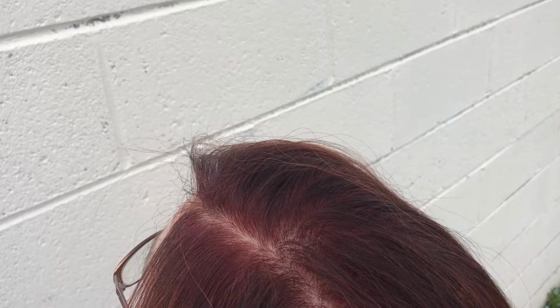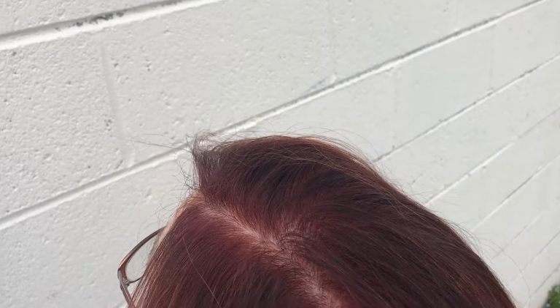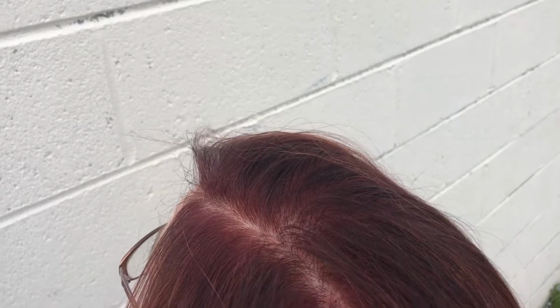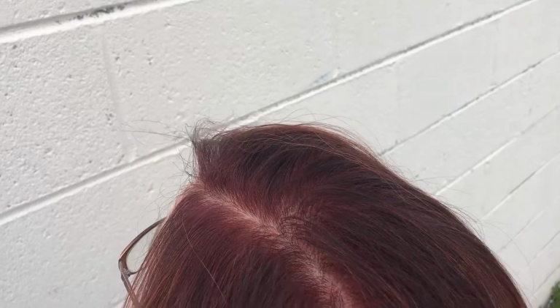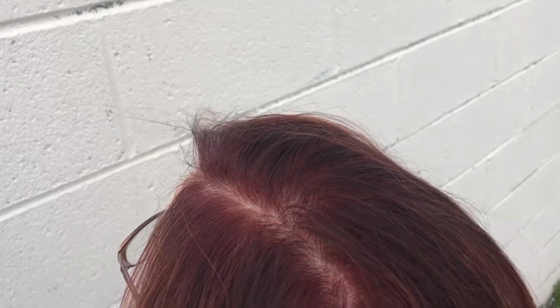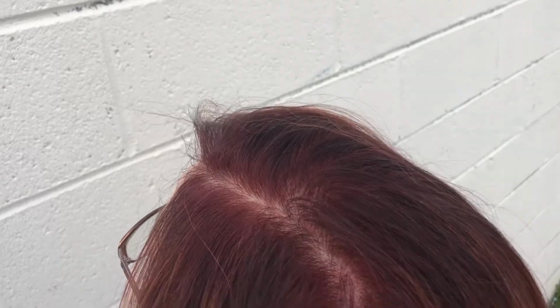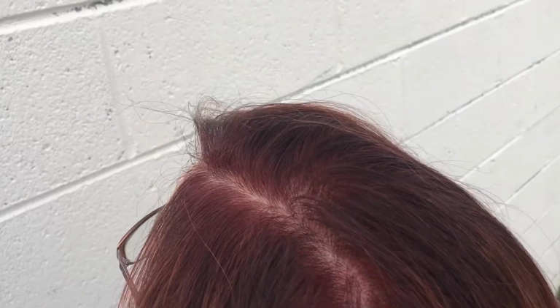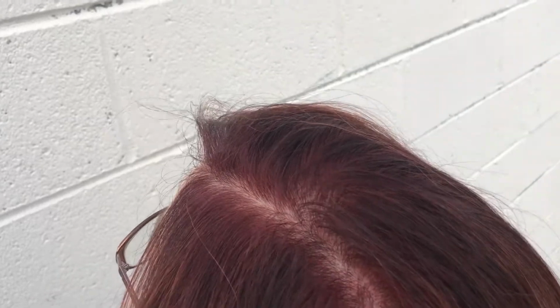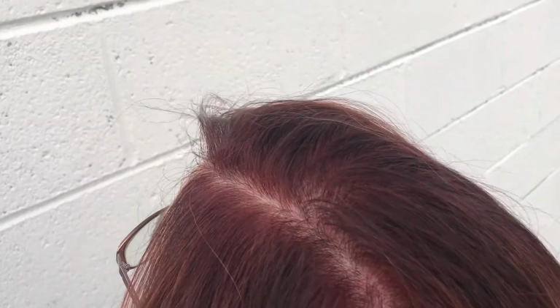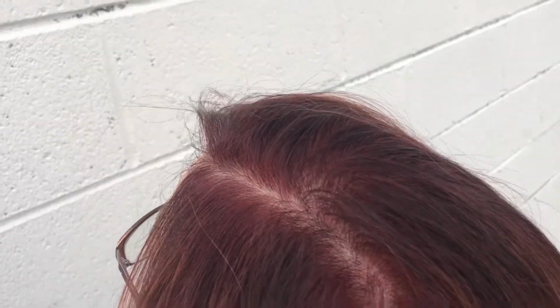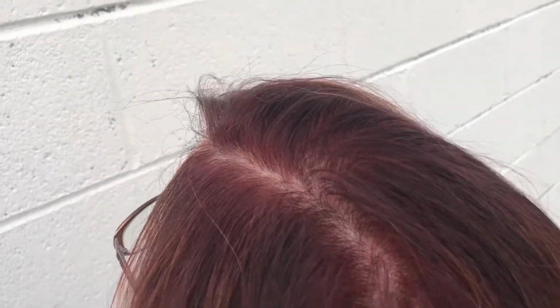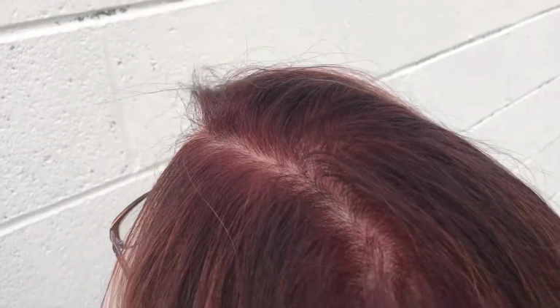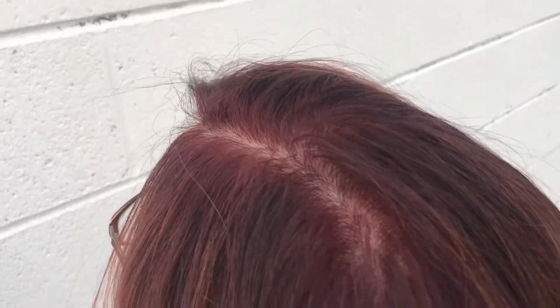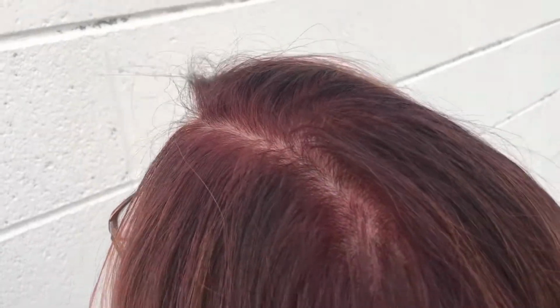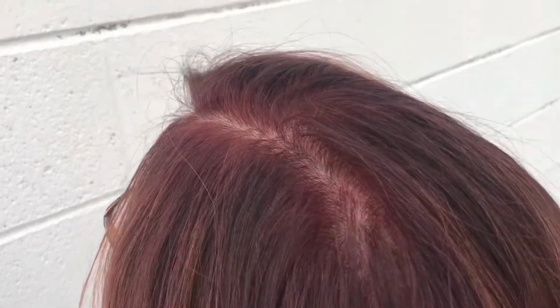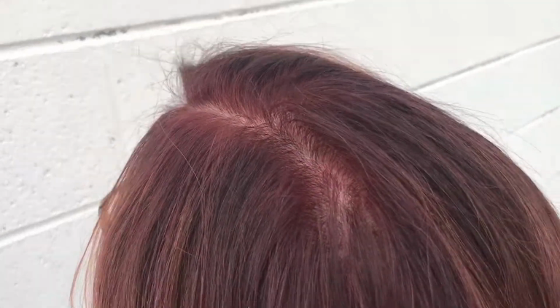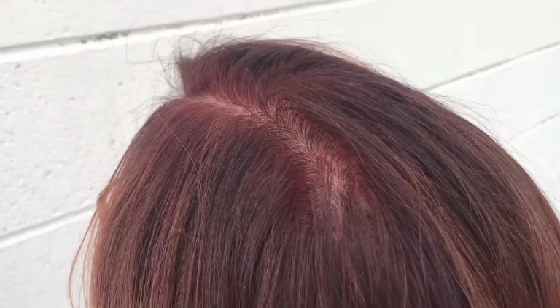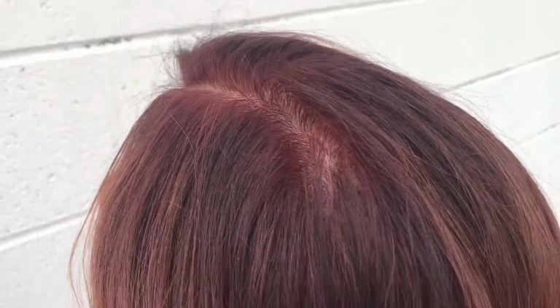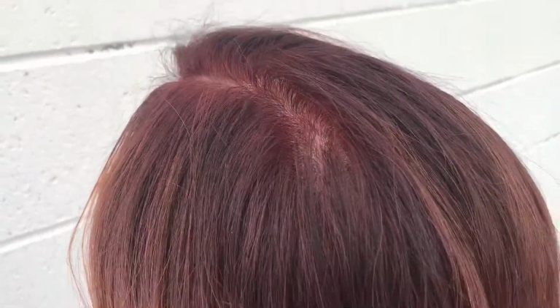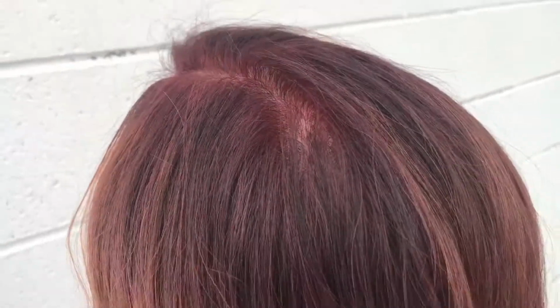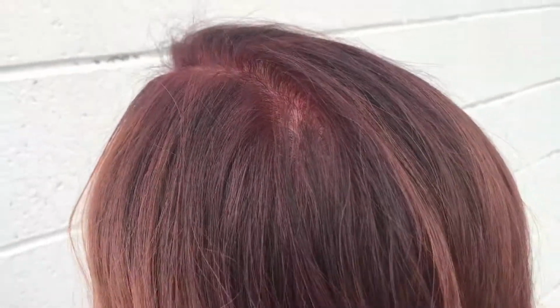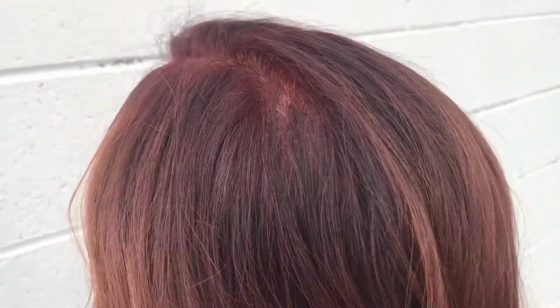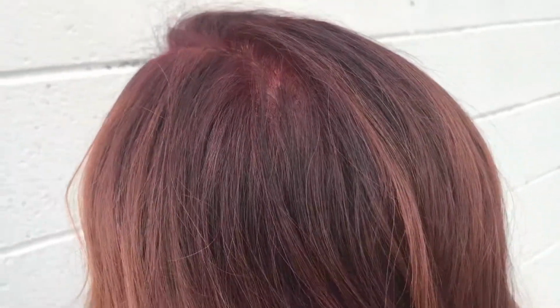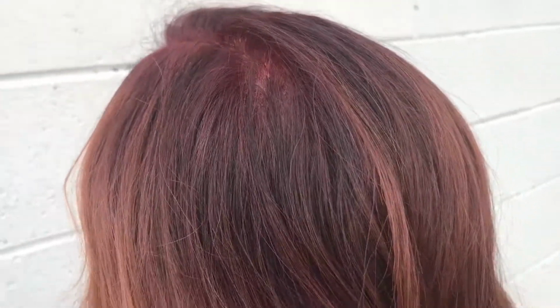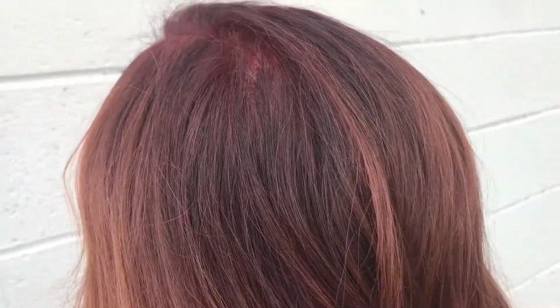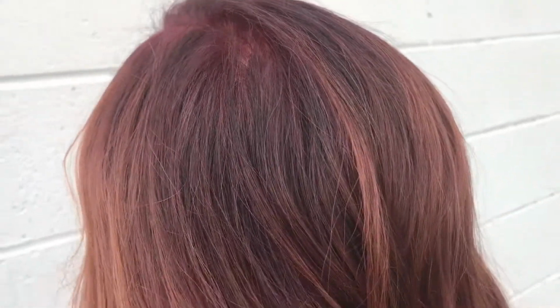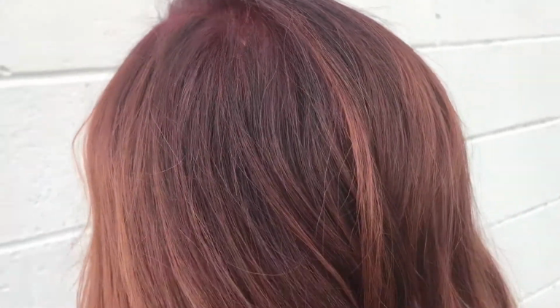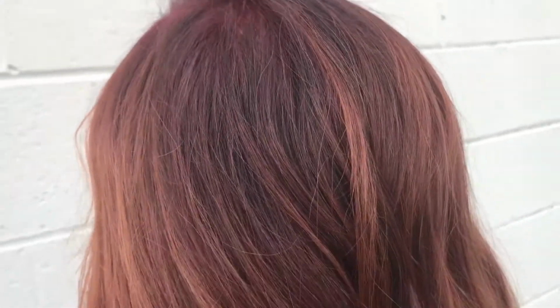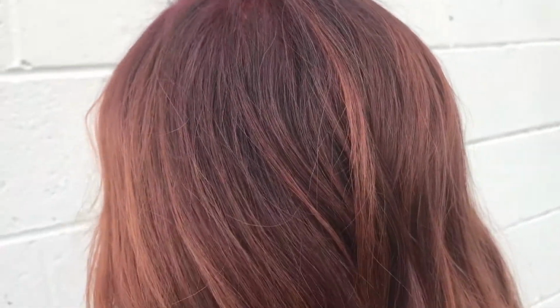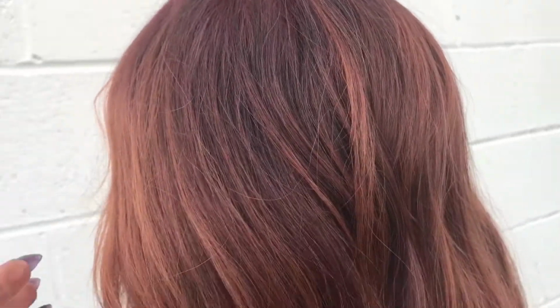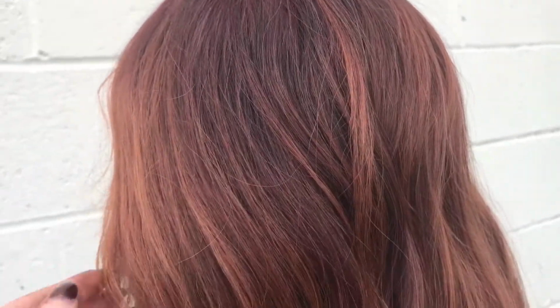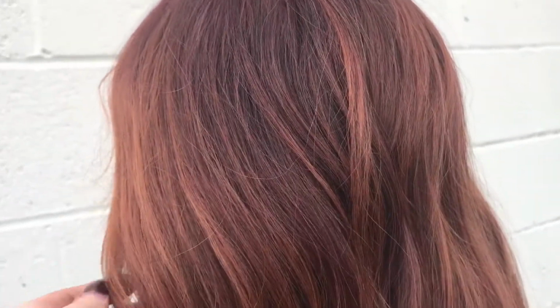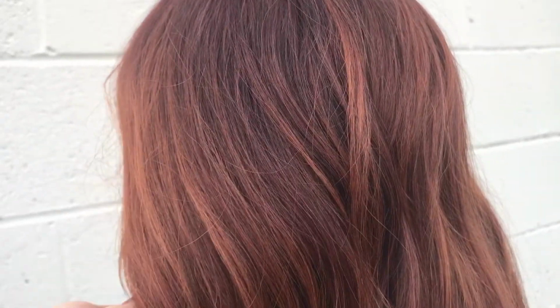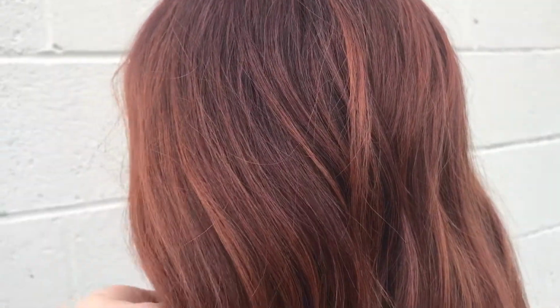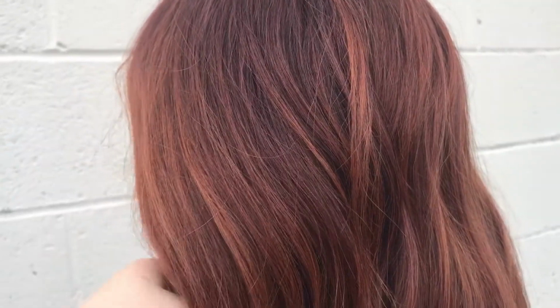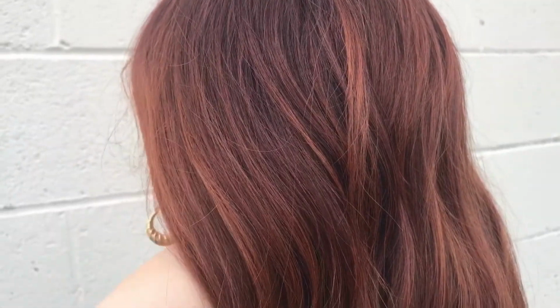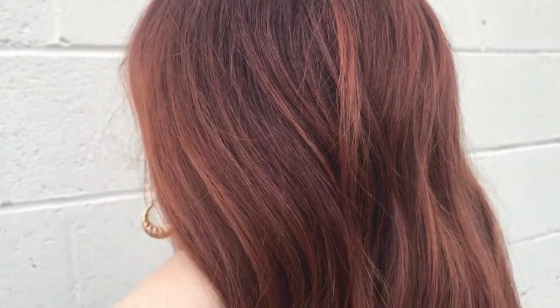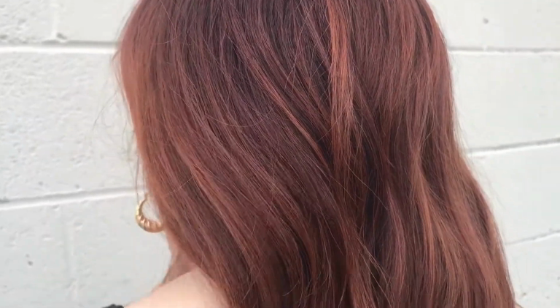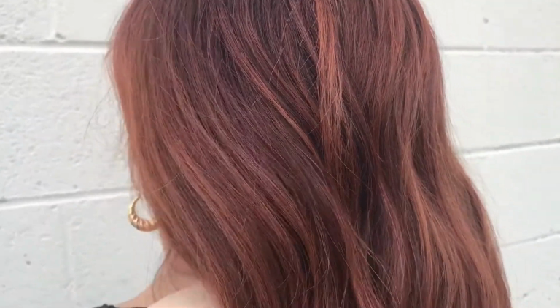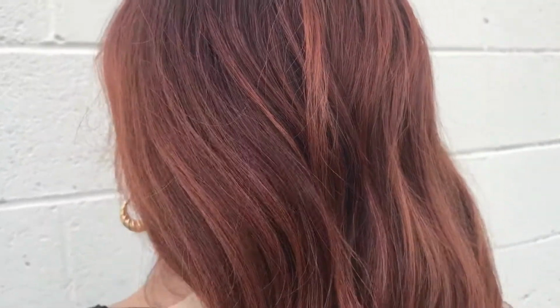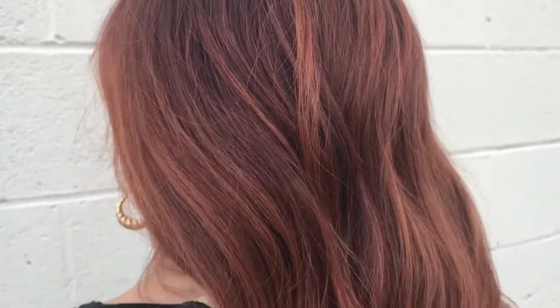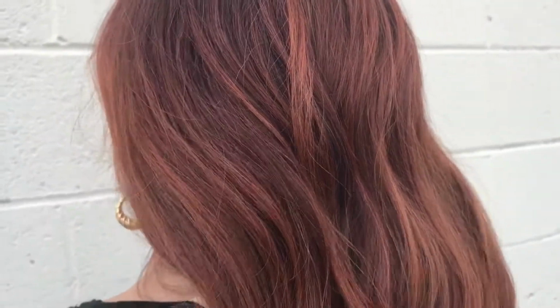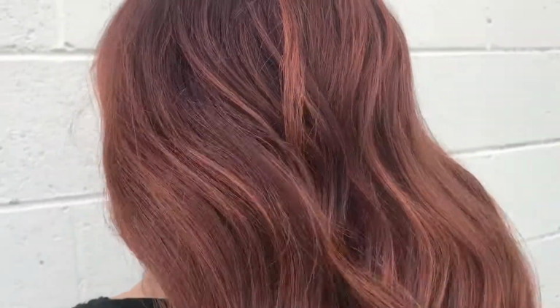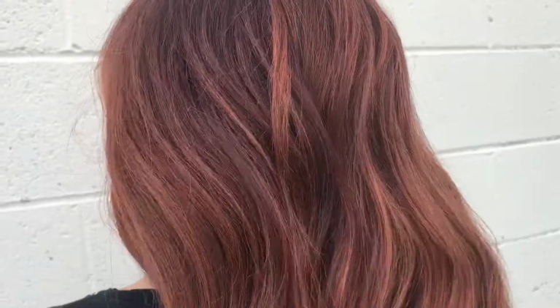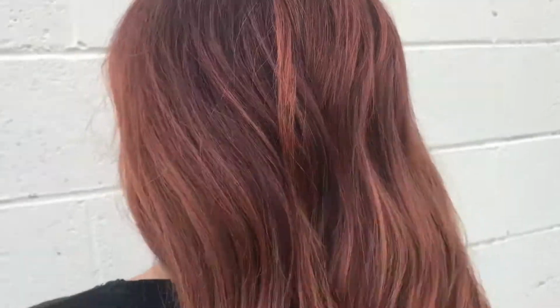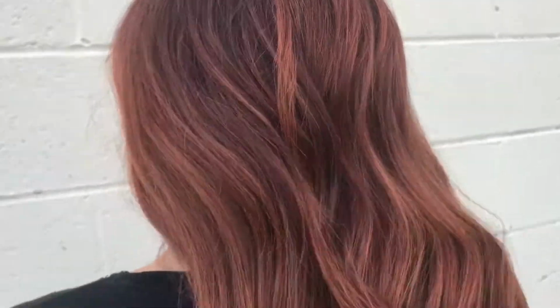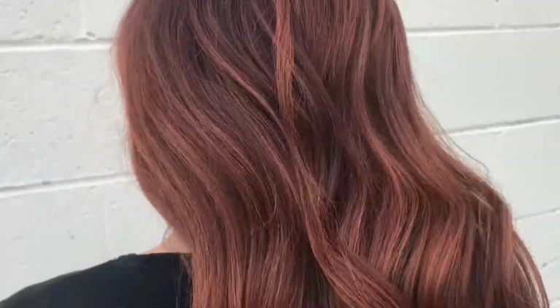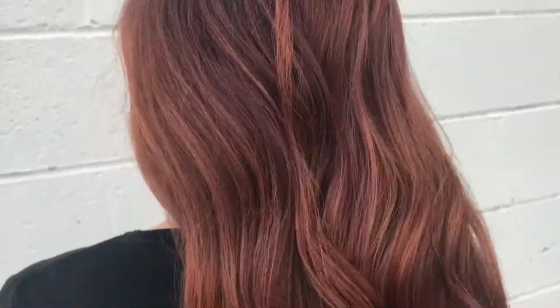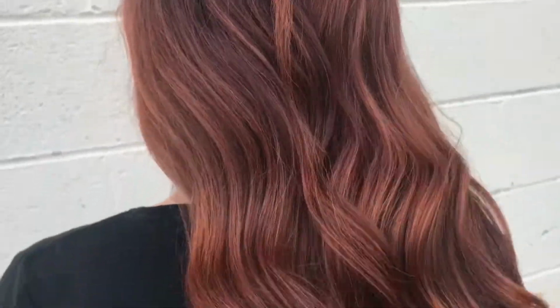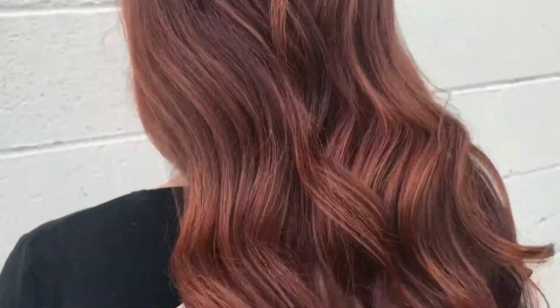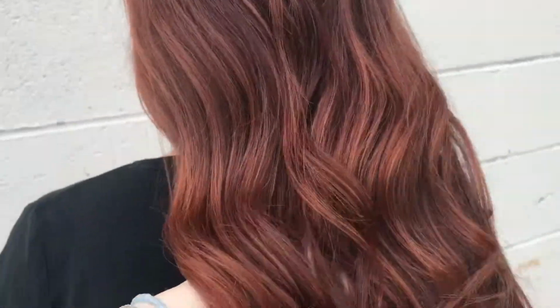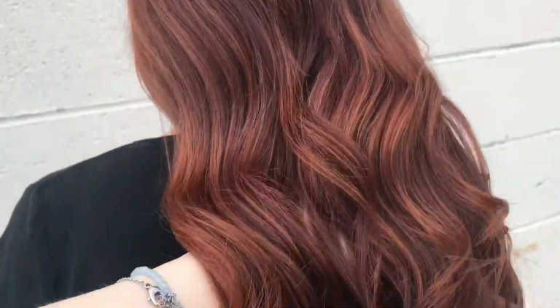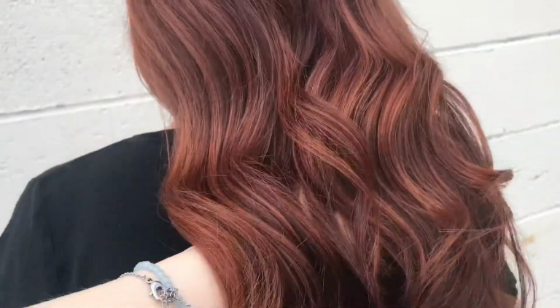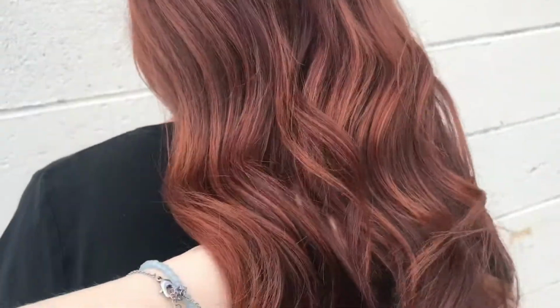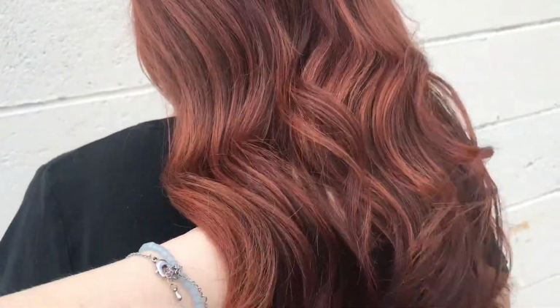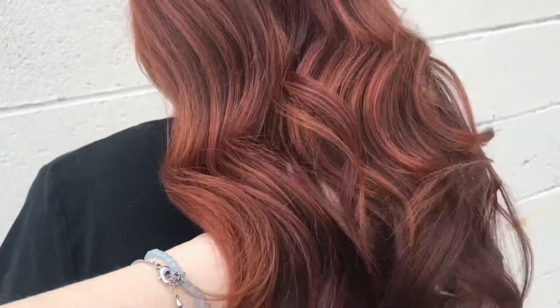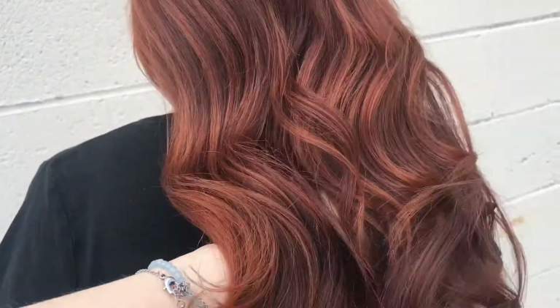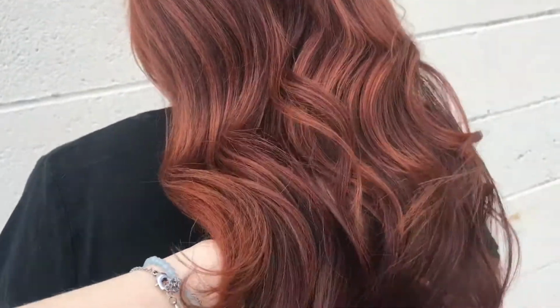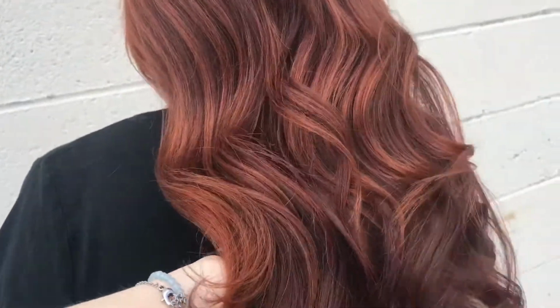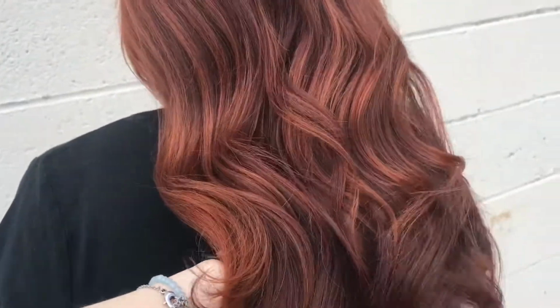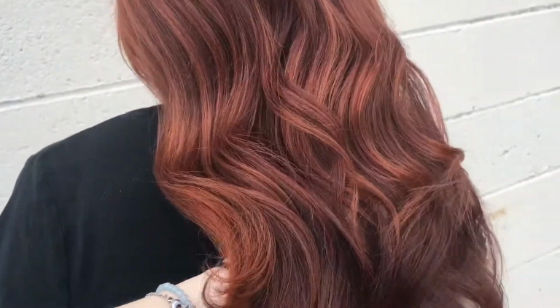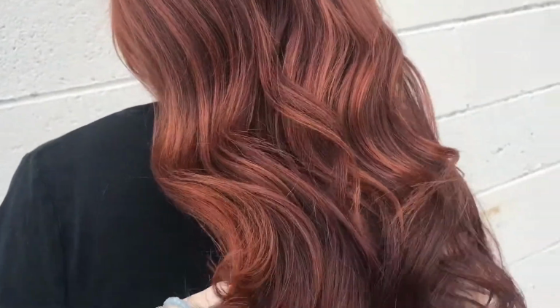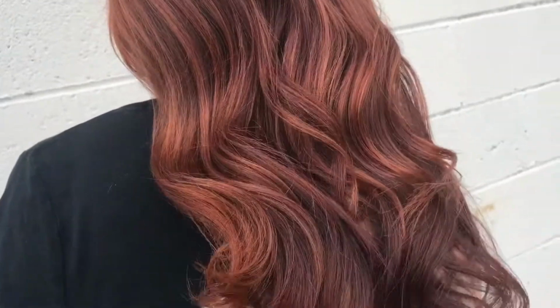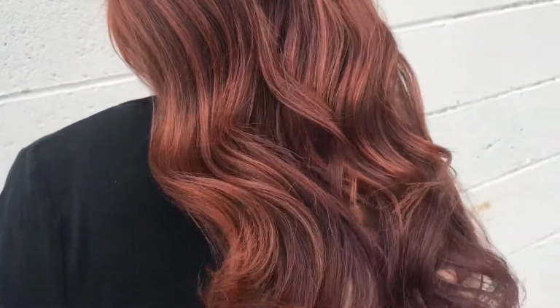Hey everyone, it's Brett from NoticeBernard, and today I'm going to be showing you guys how I use TCA, our color accelerator, for gray coverage and beautiful color dimension.